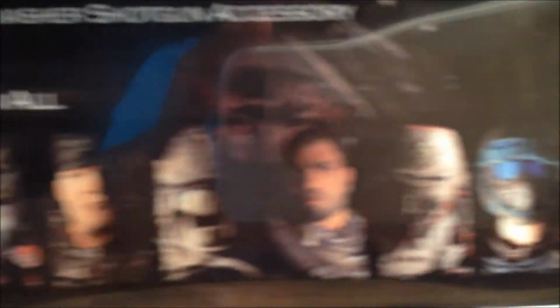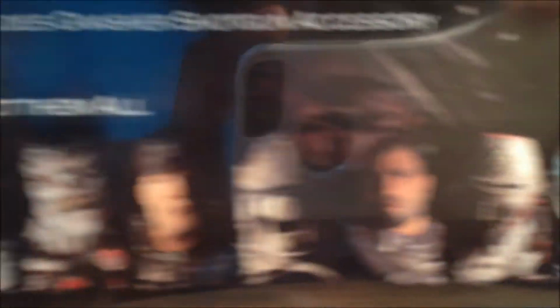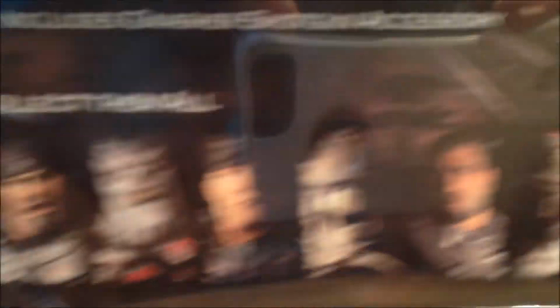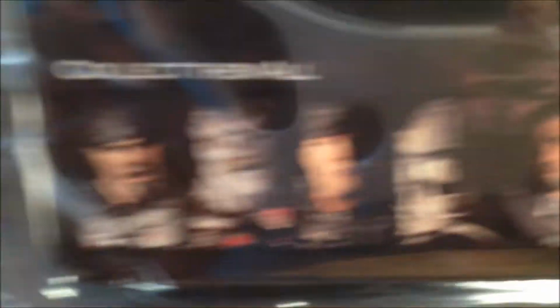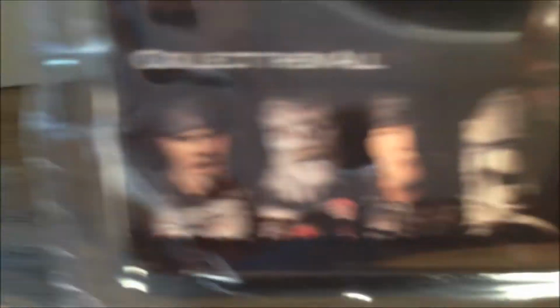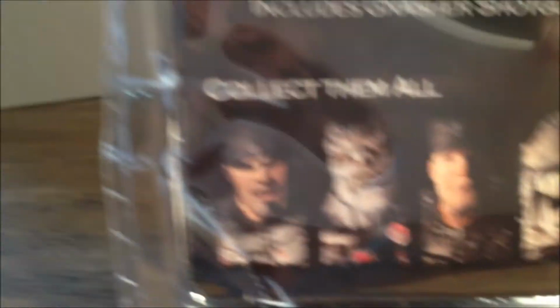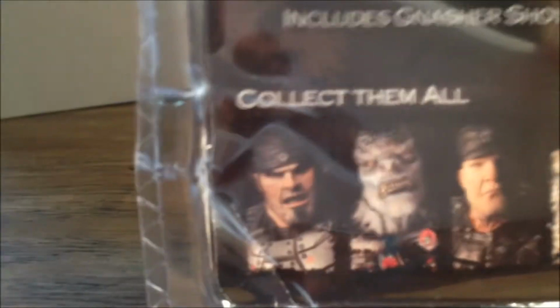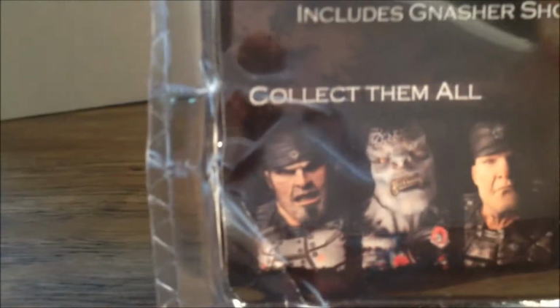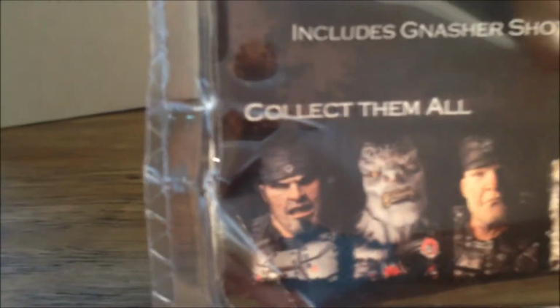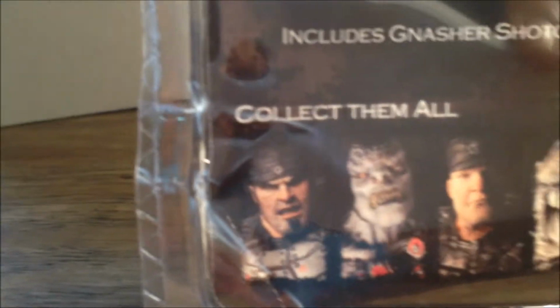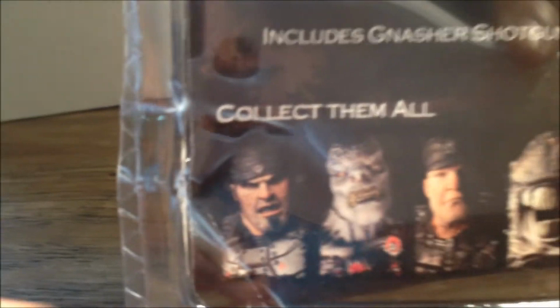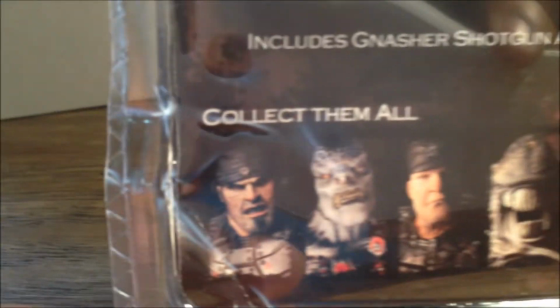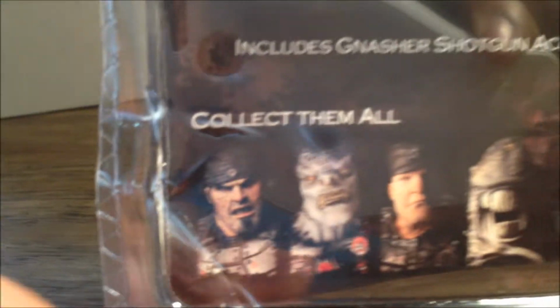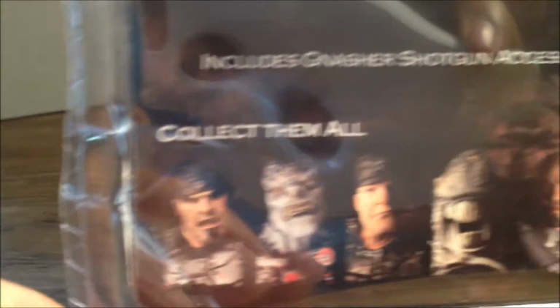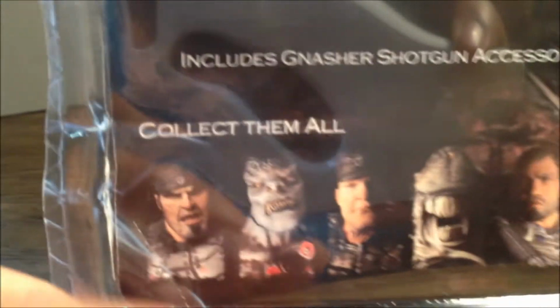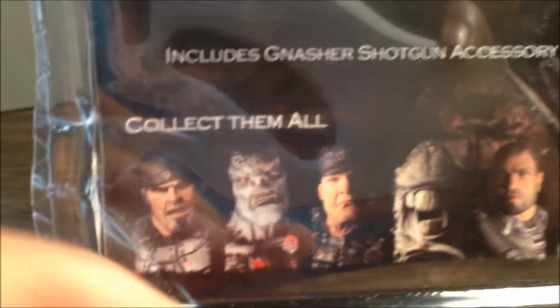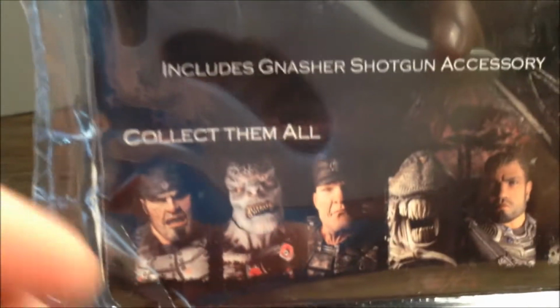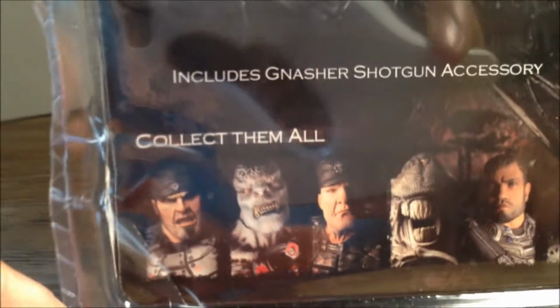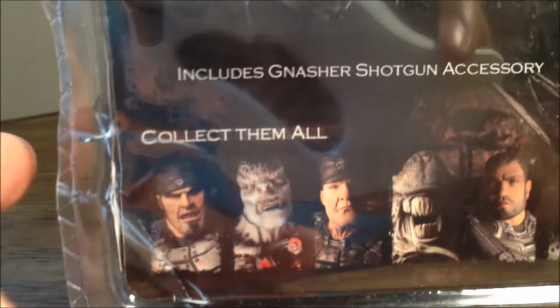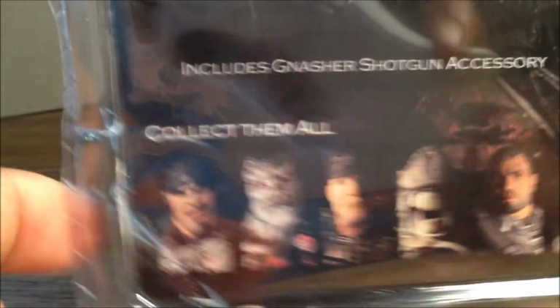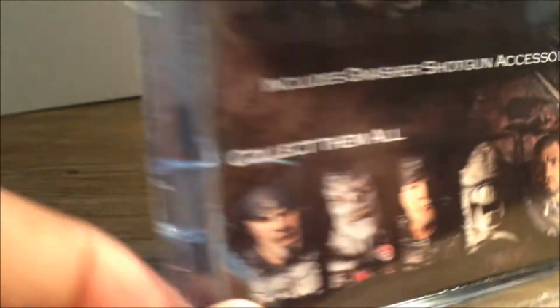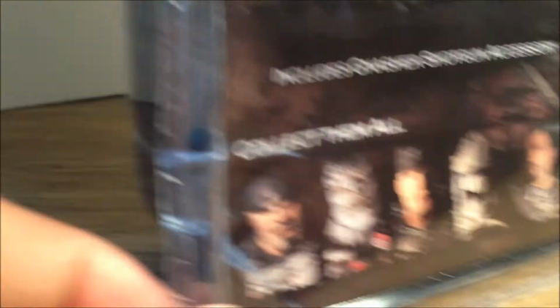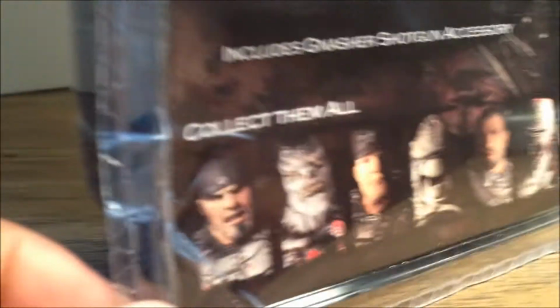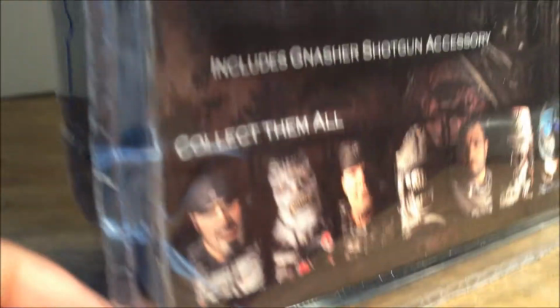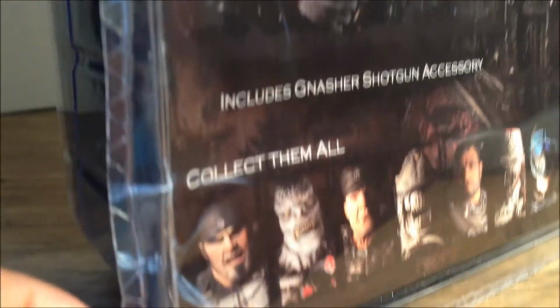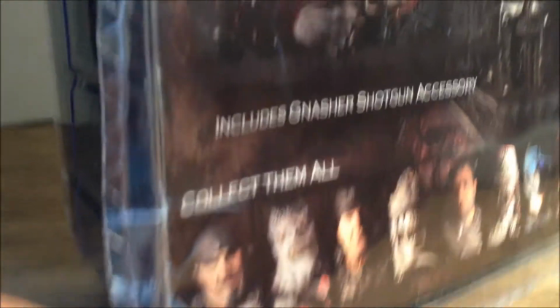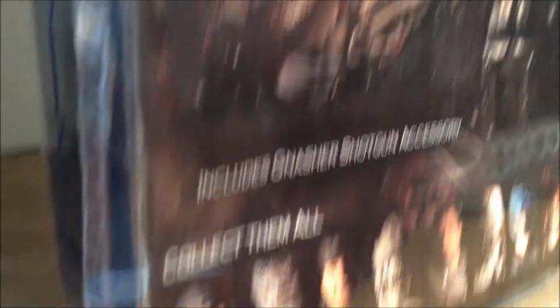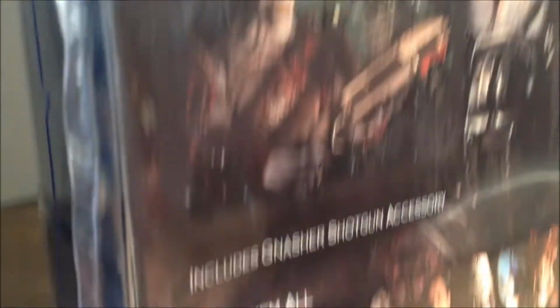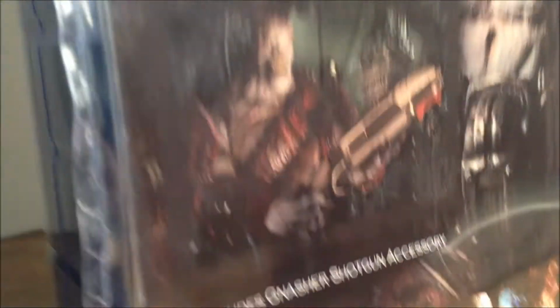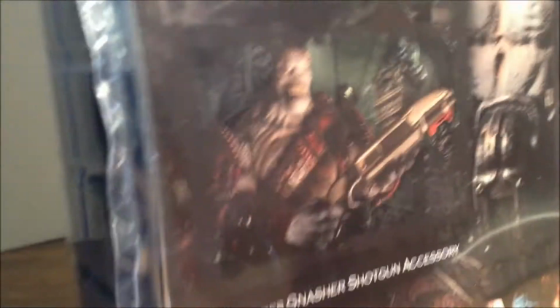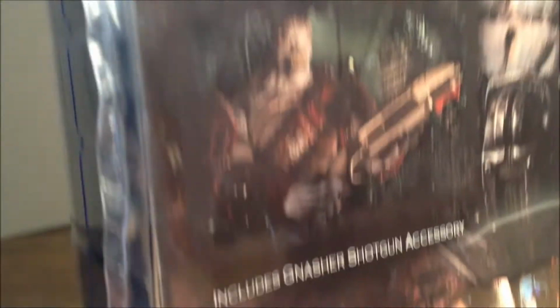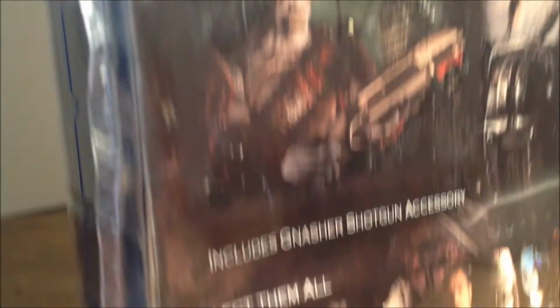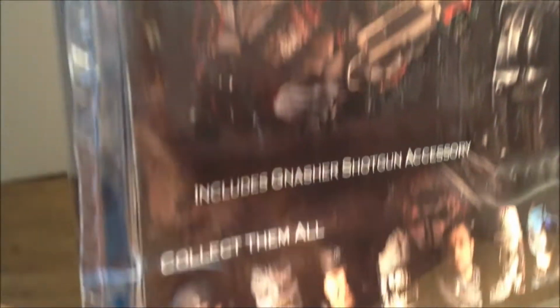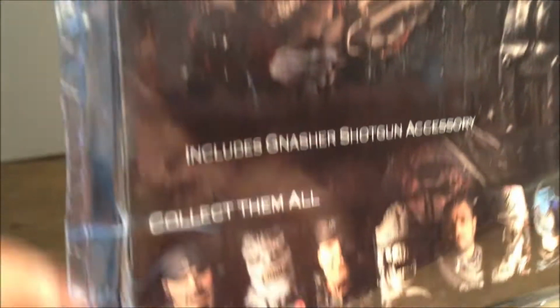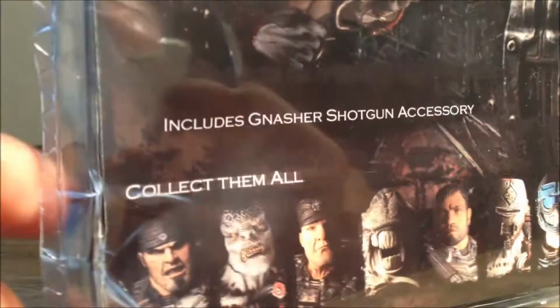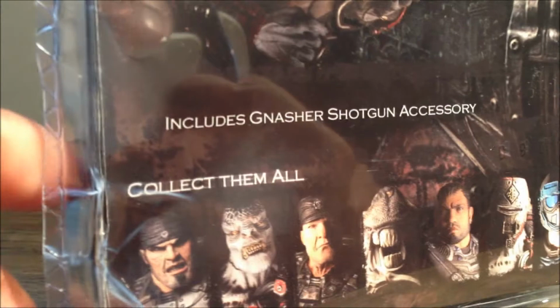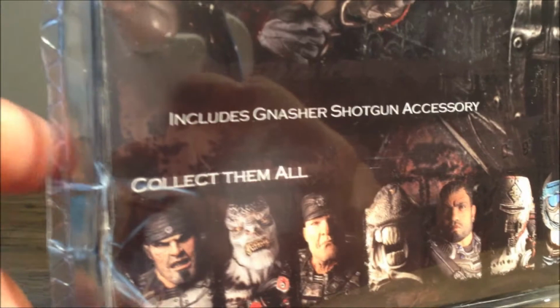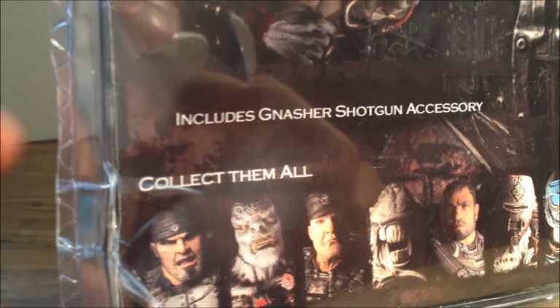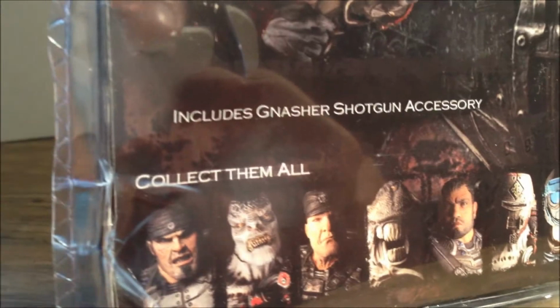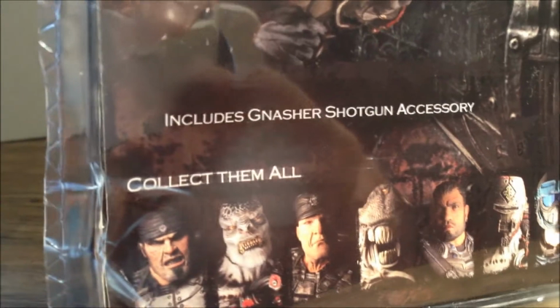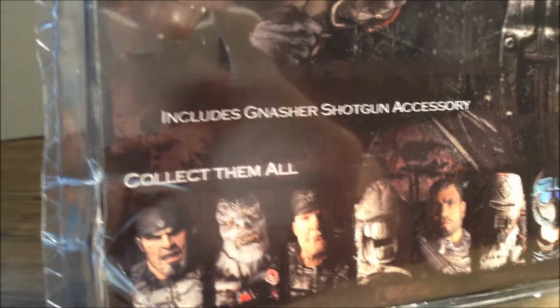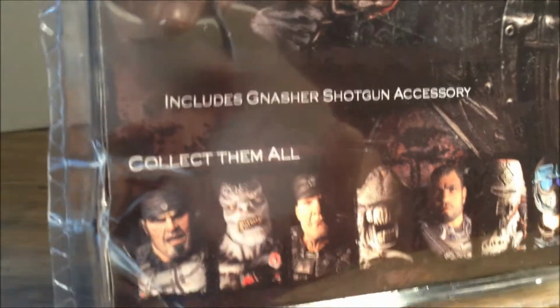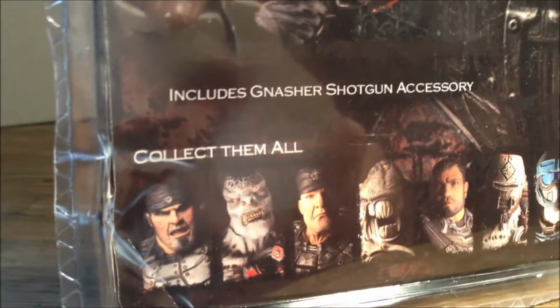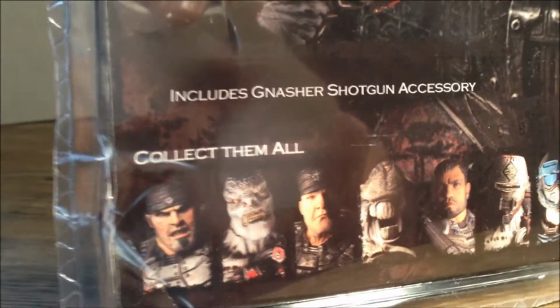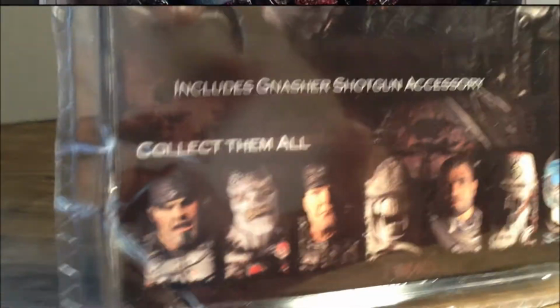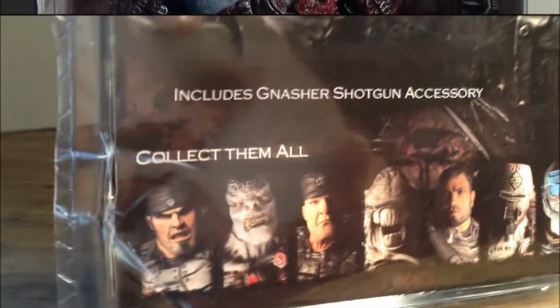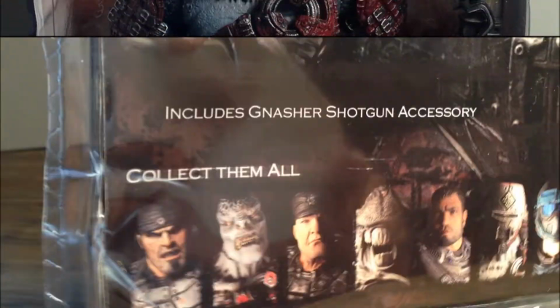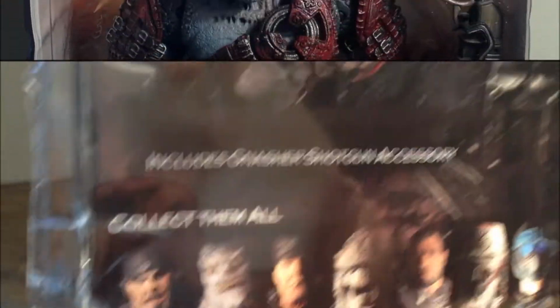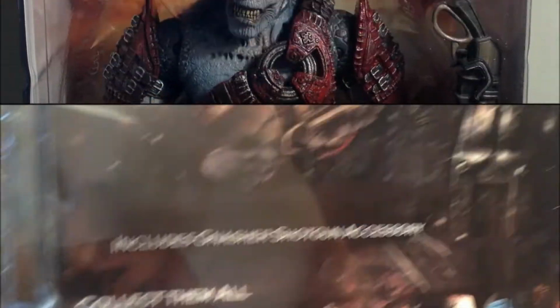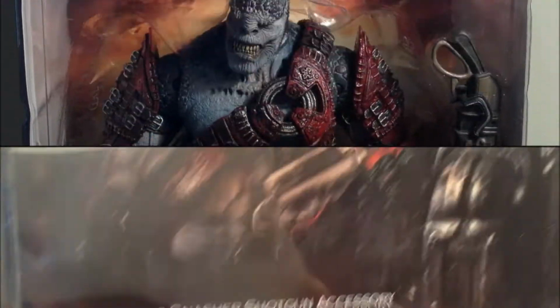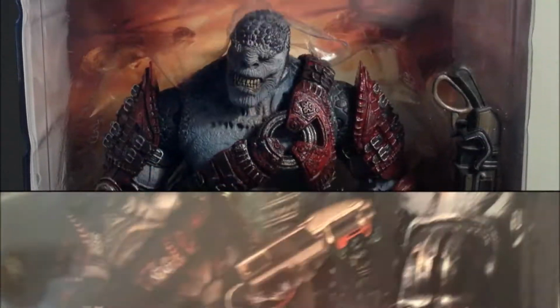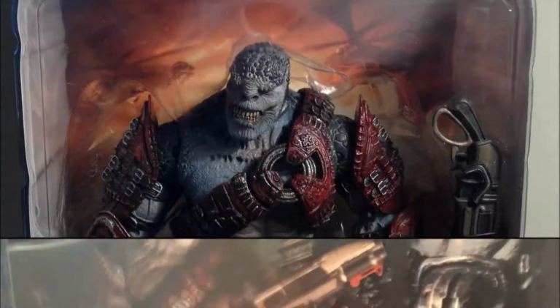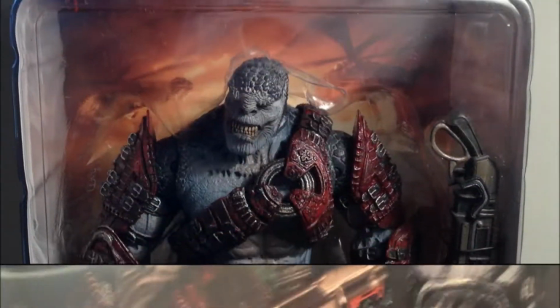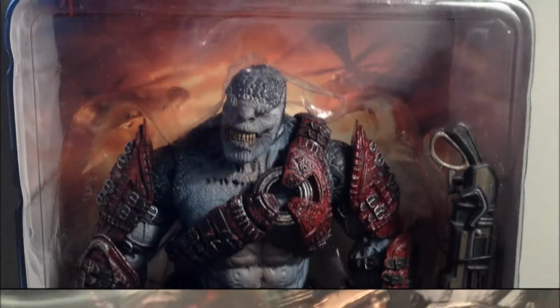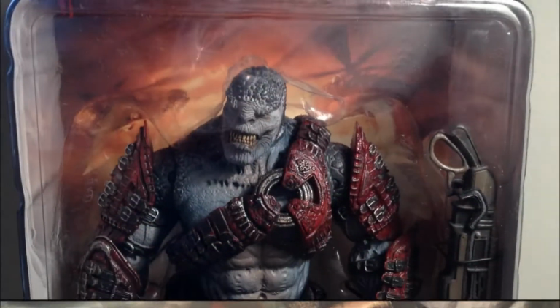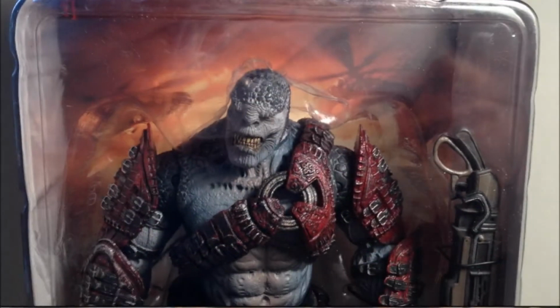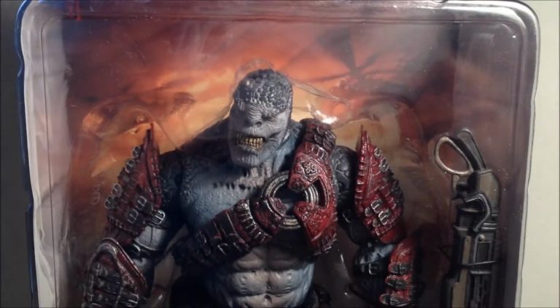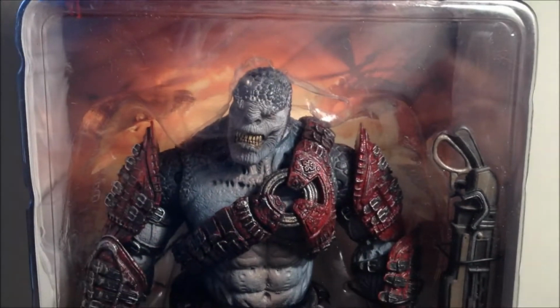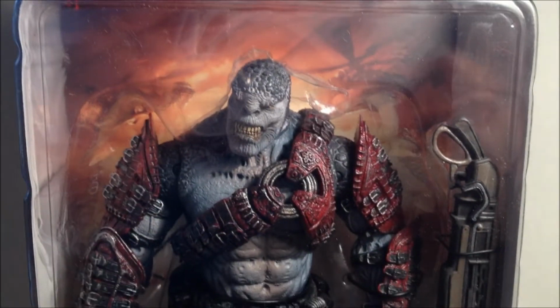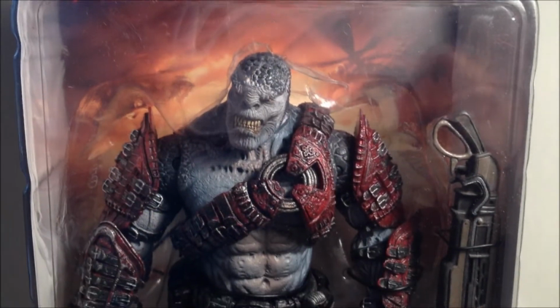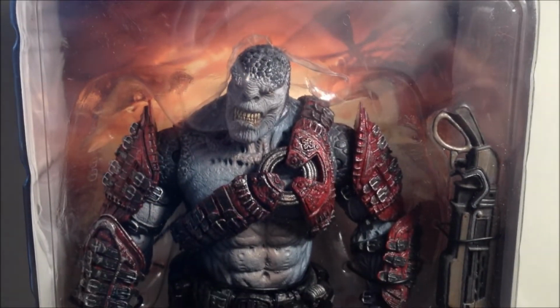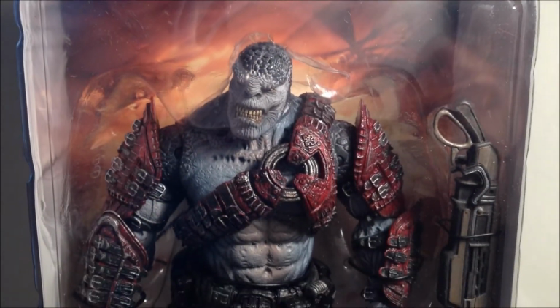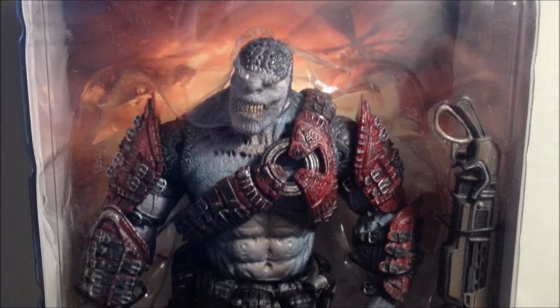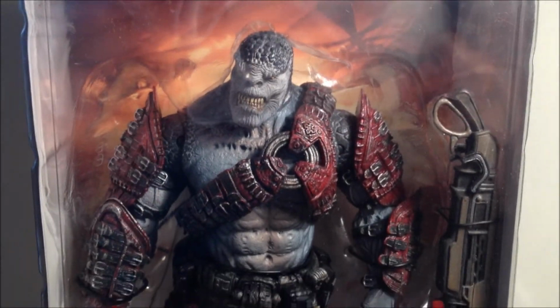You can see he has some damage in my packaging, which is why I'm probably going to open this guy. So we're just going to get him out of packaging and have a closer look.